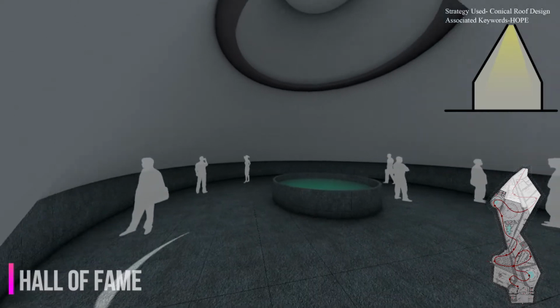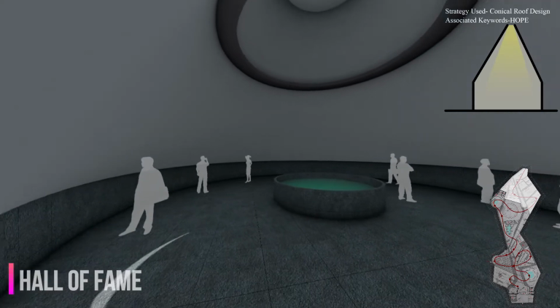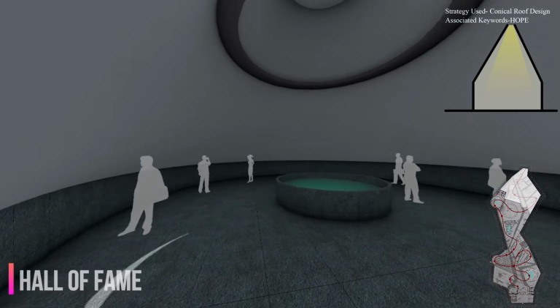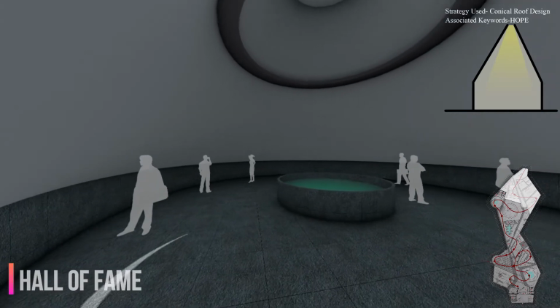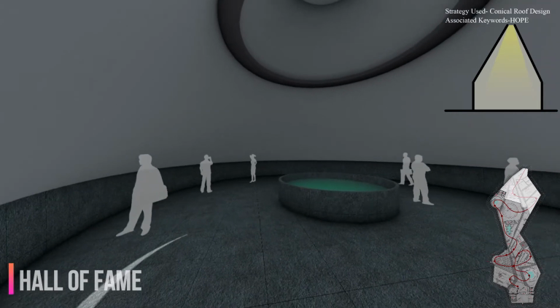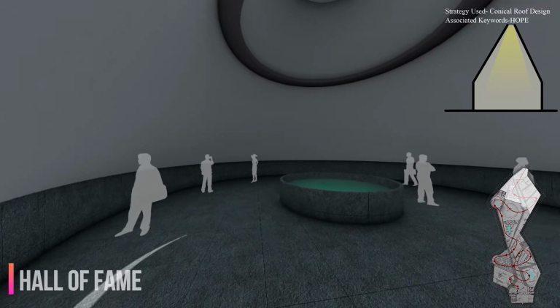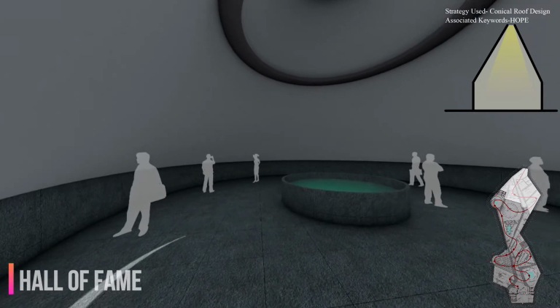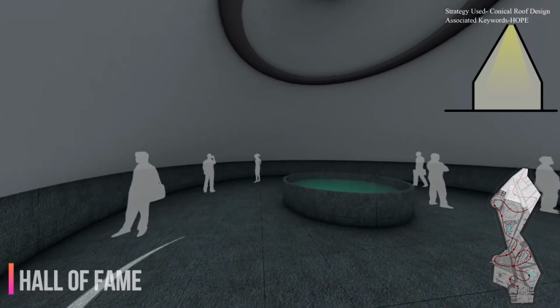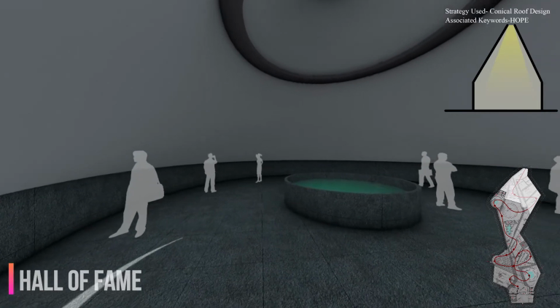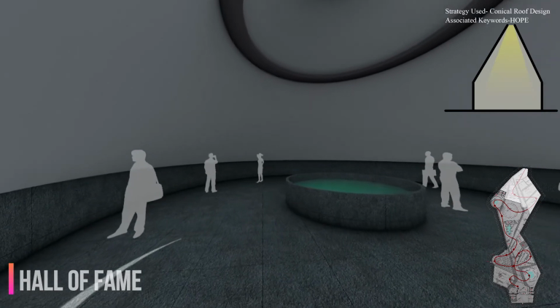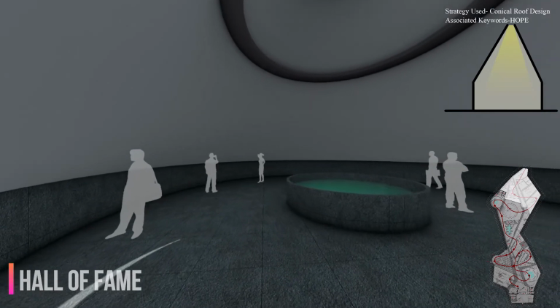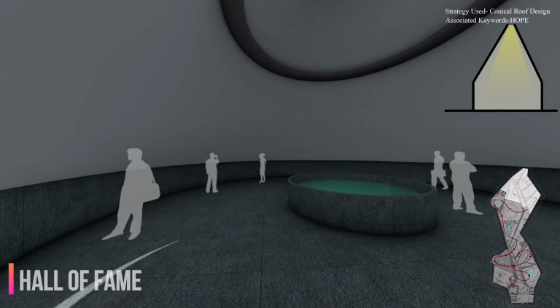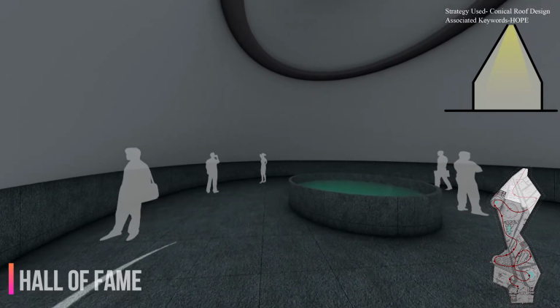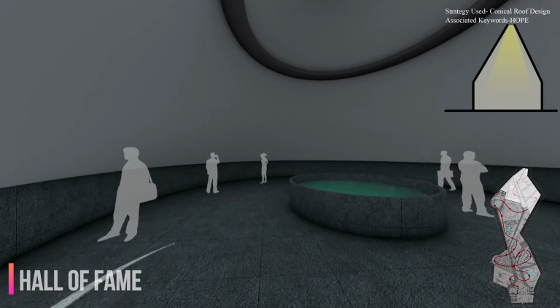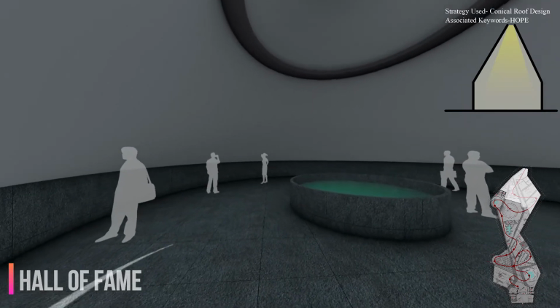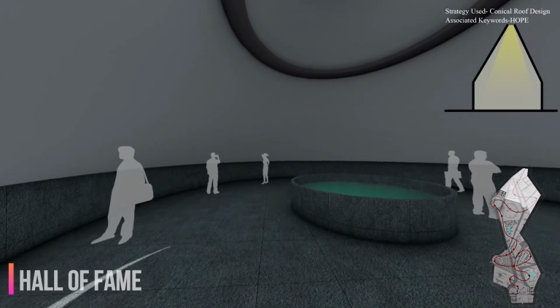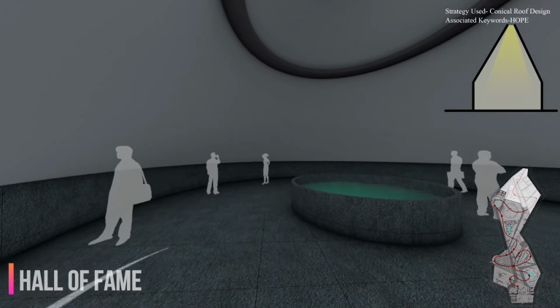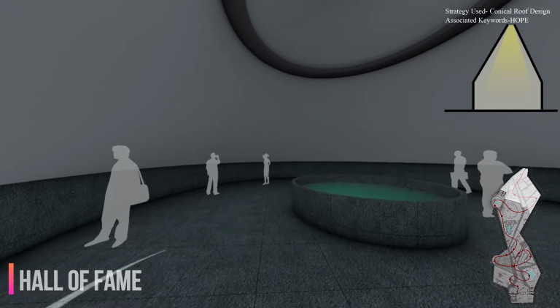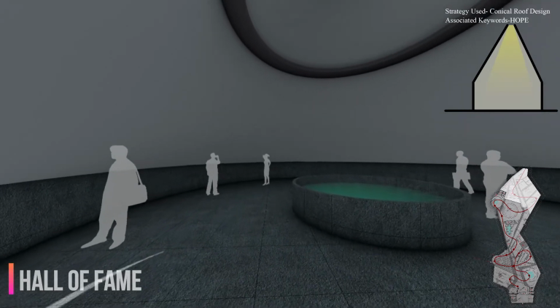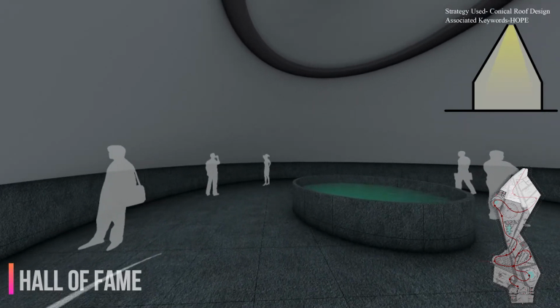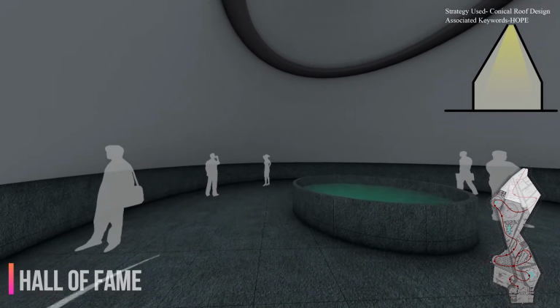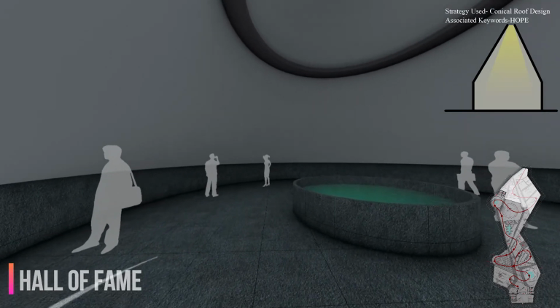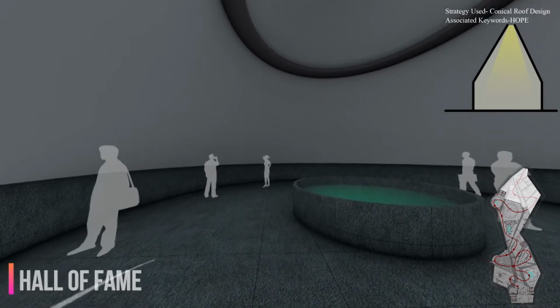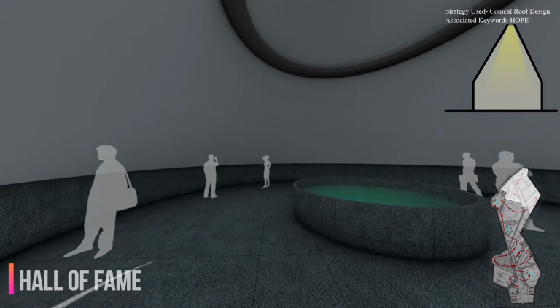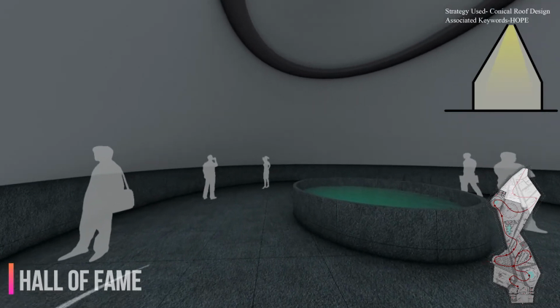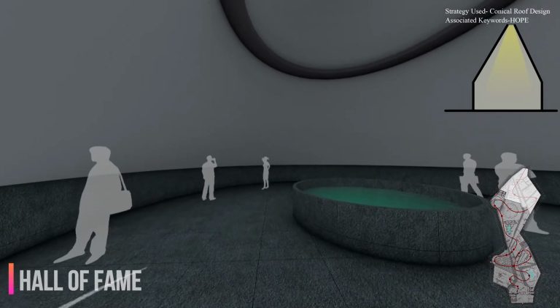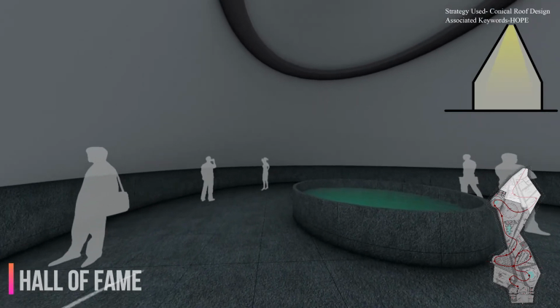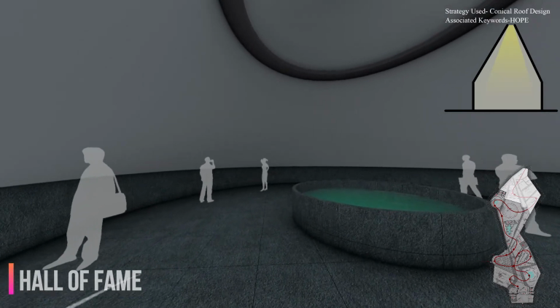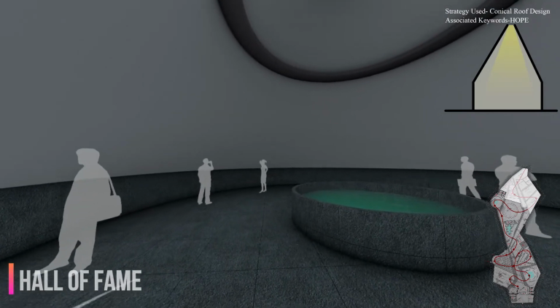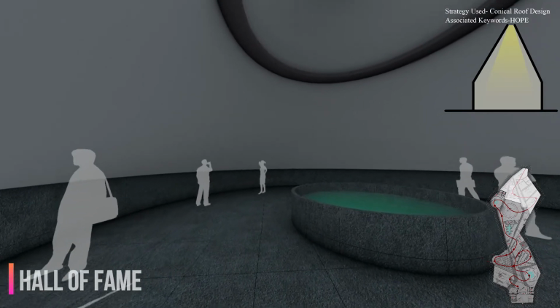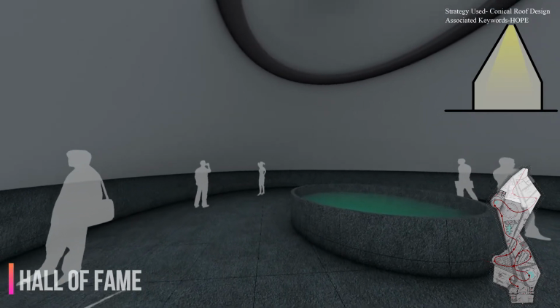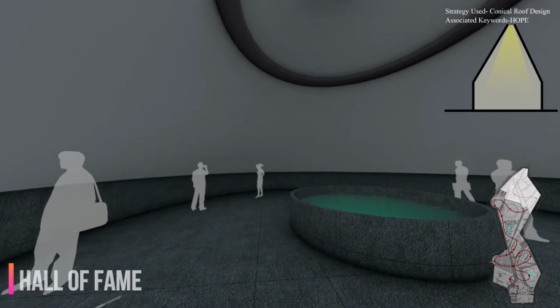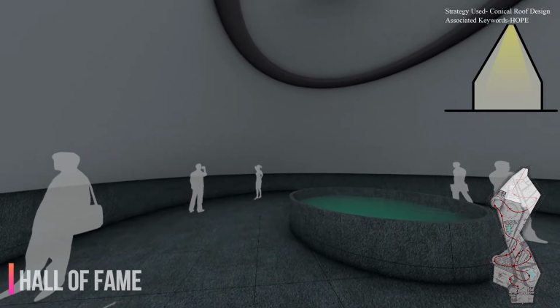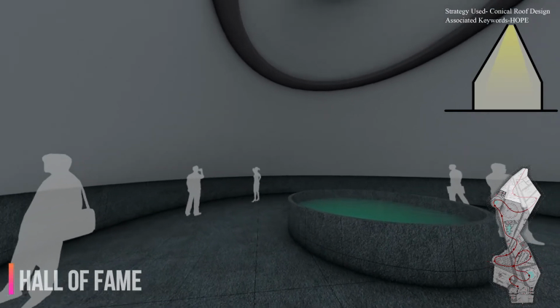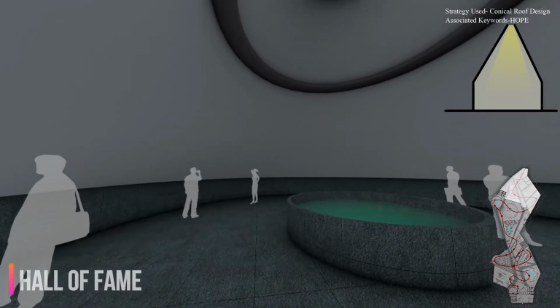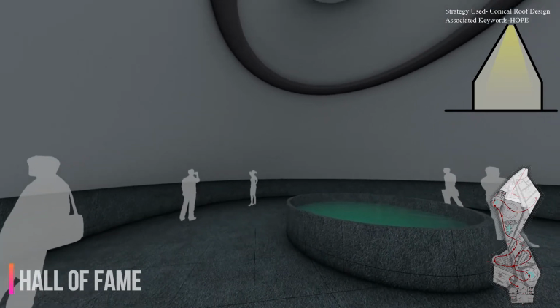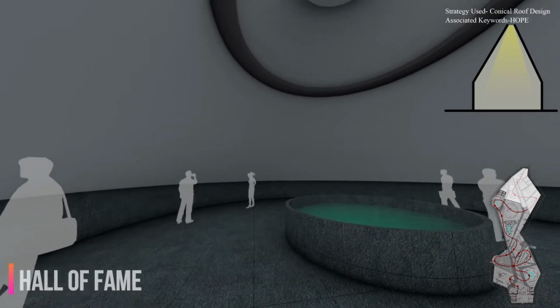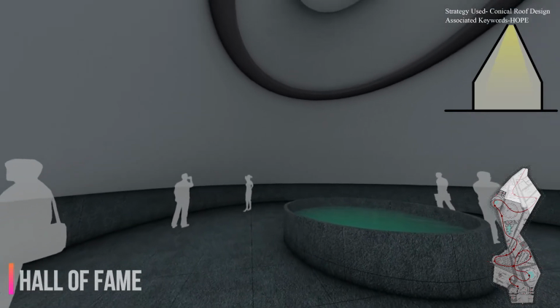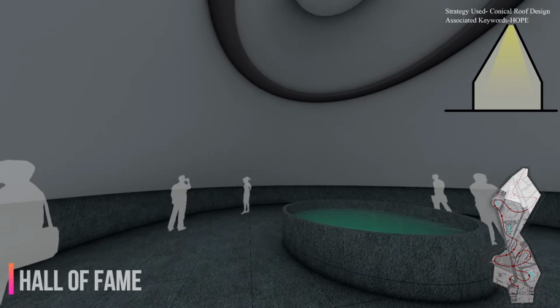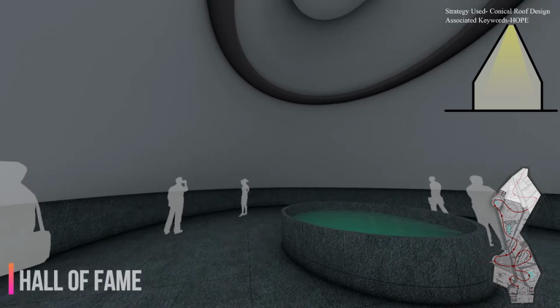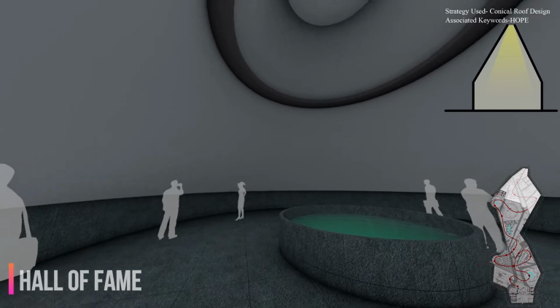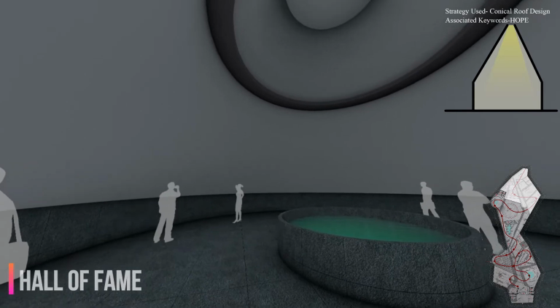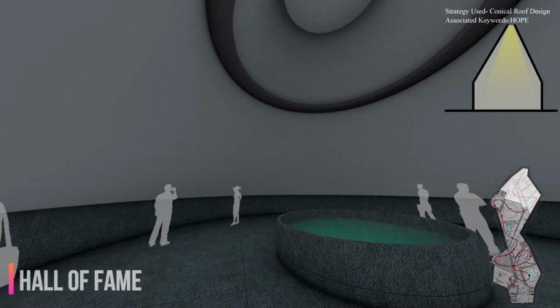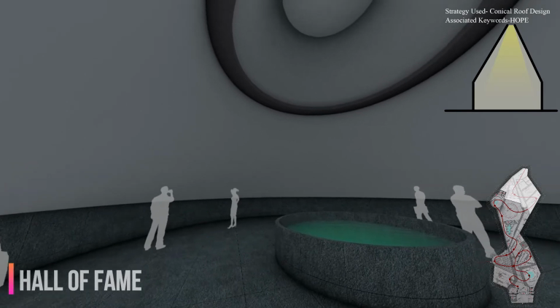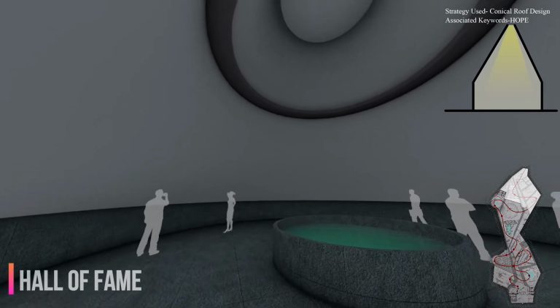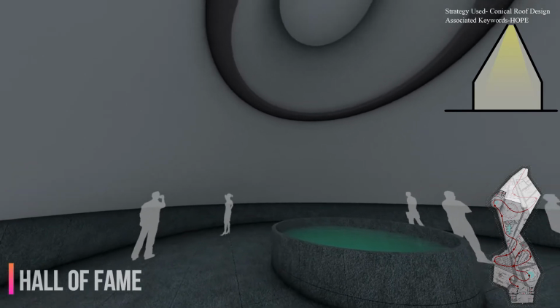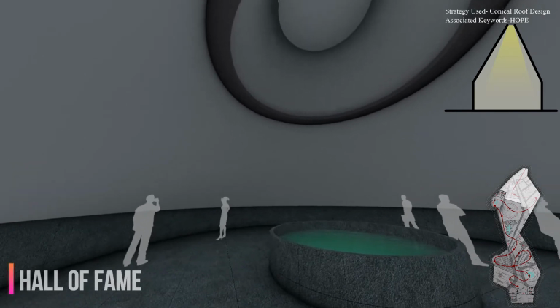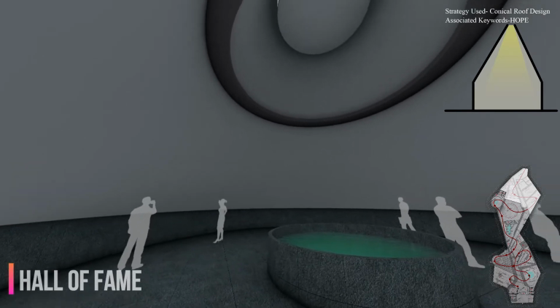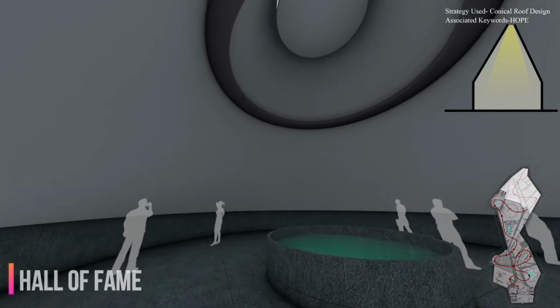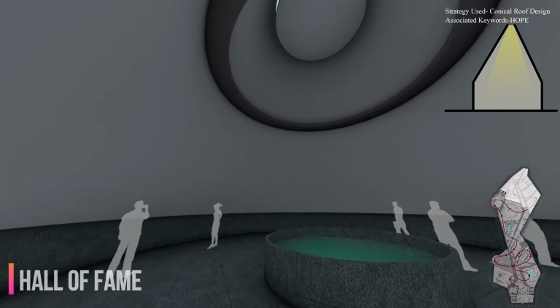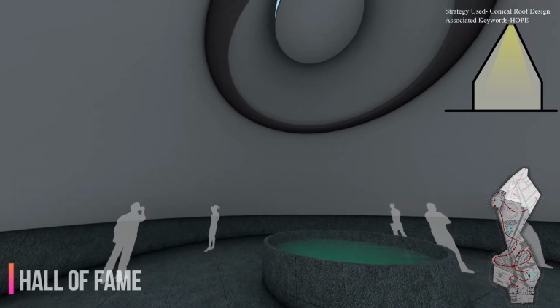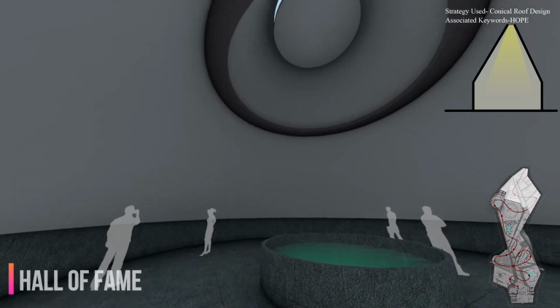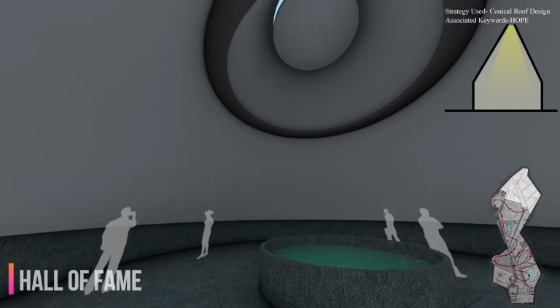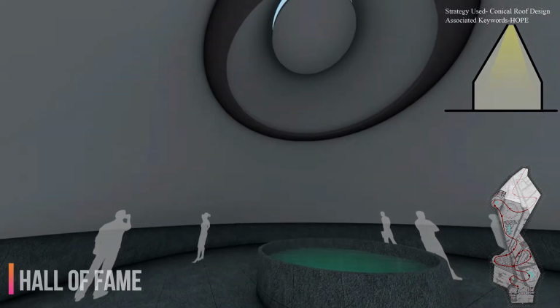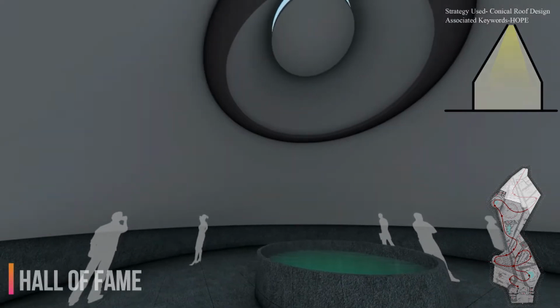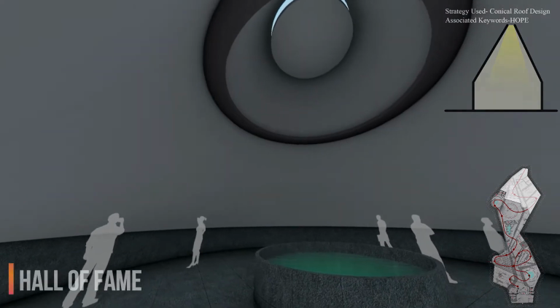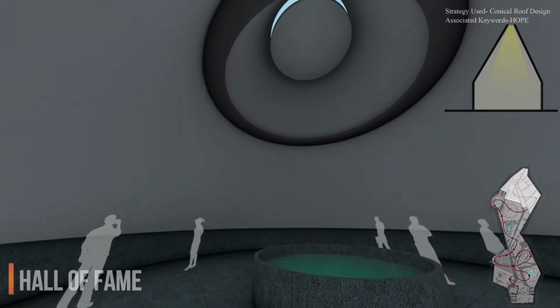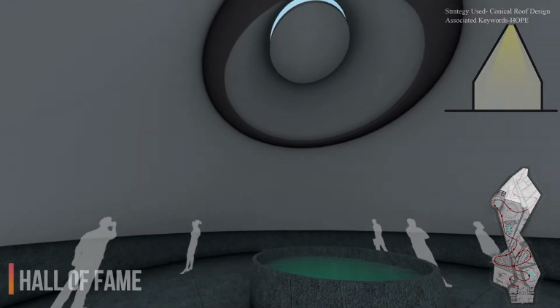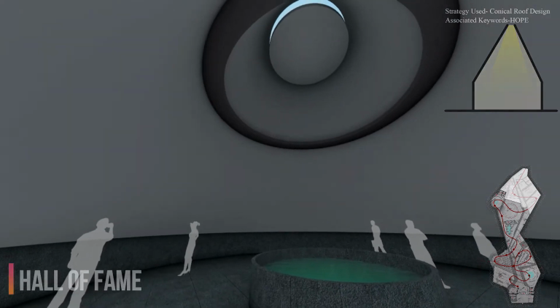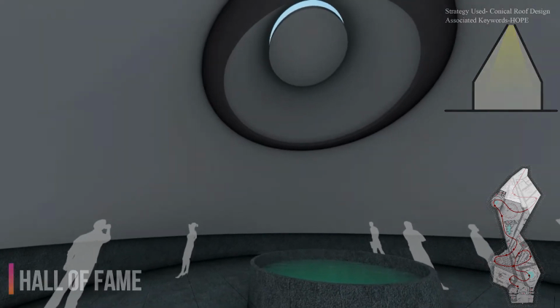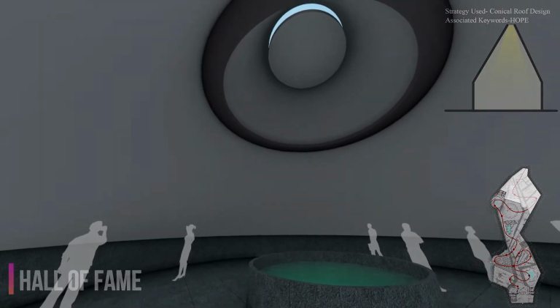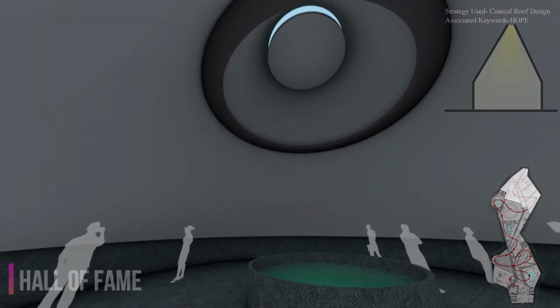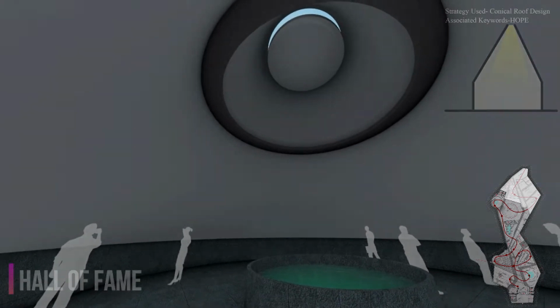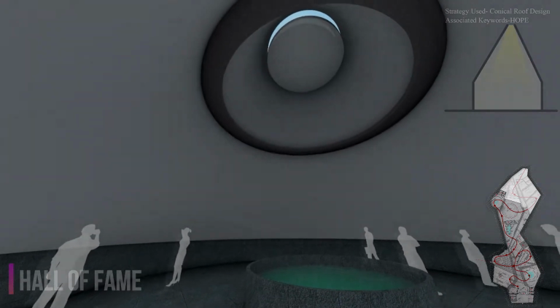The conical design with a circular opening in the Hall of Heroes determines hope. The hall displays the sagas of unsung heroes.